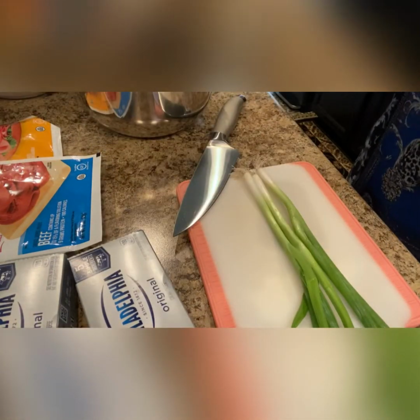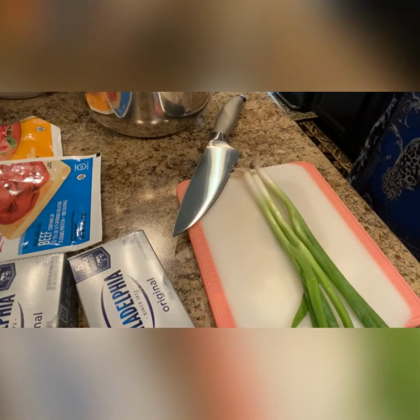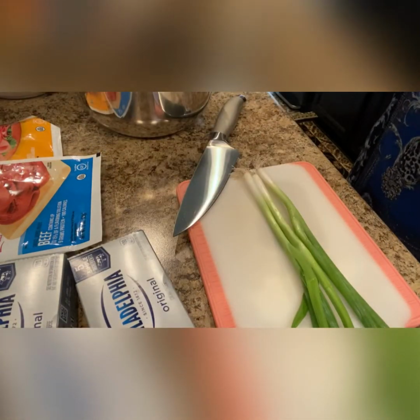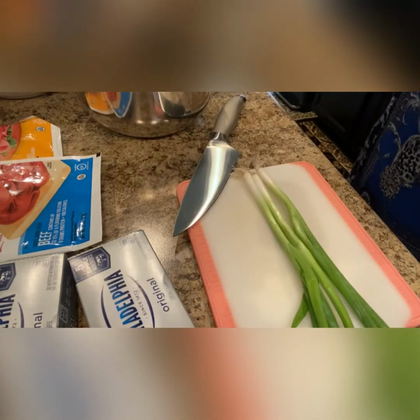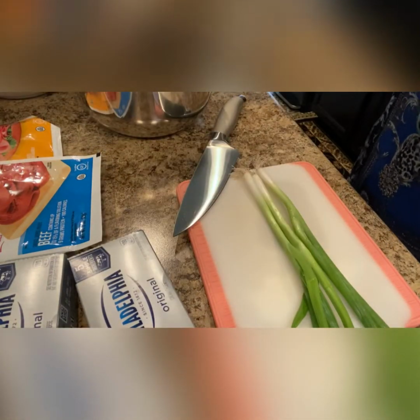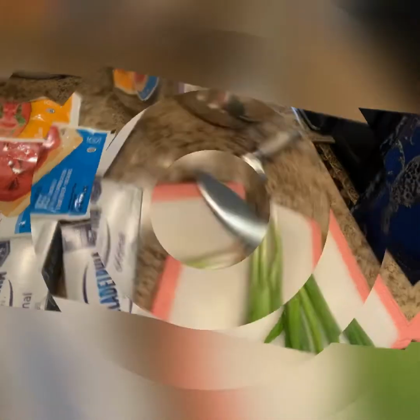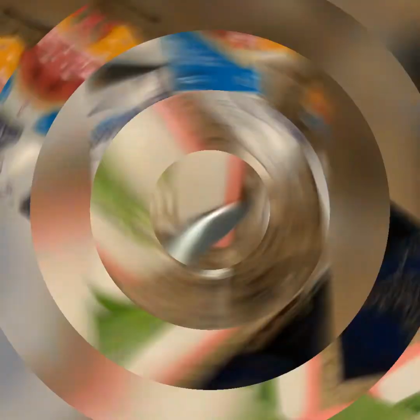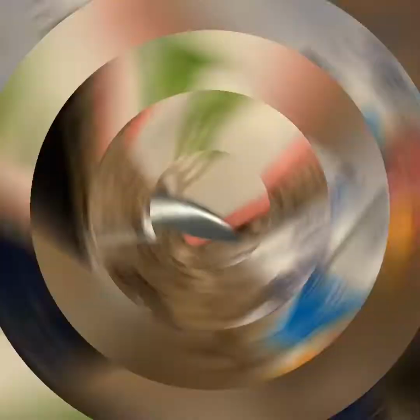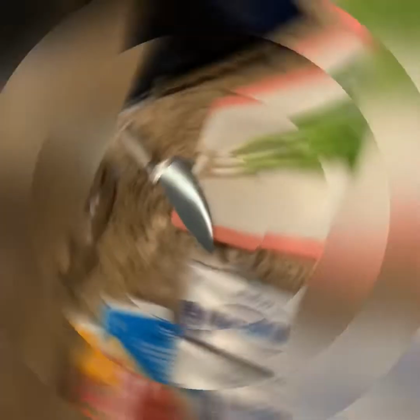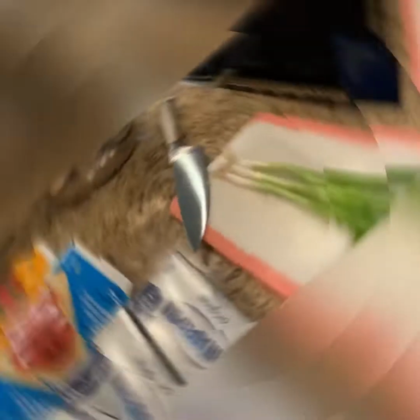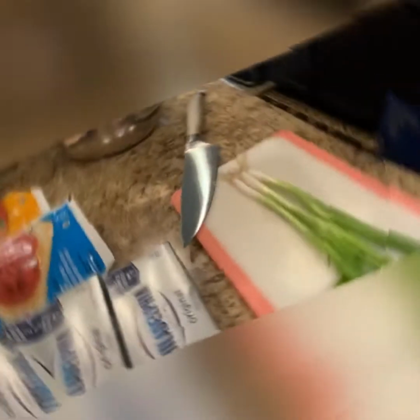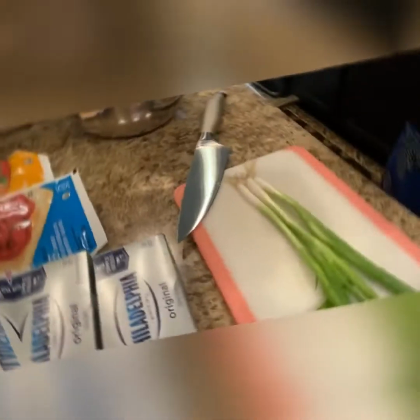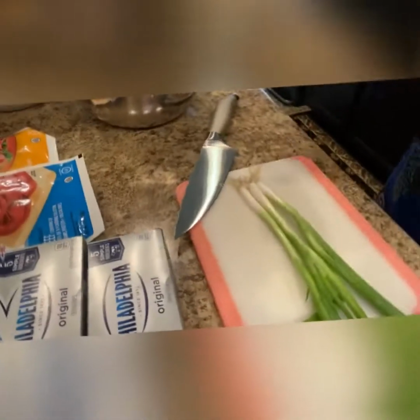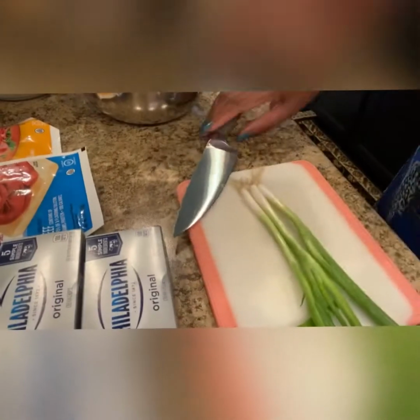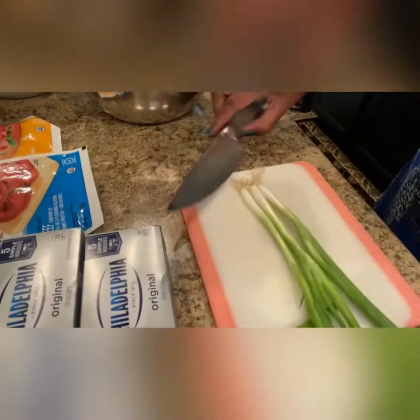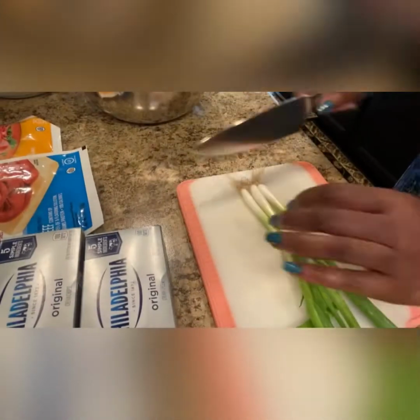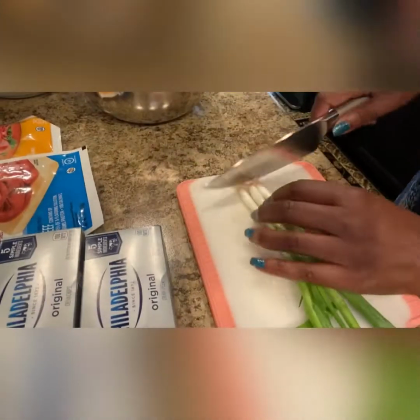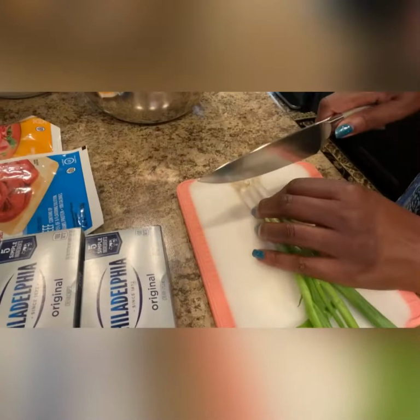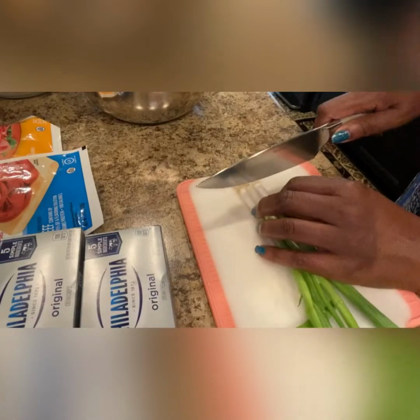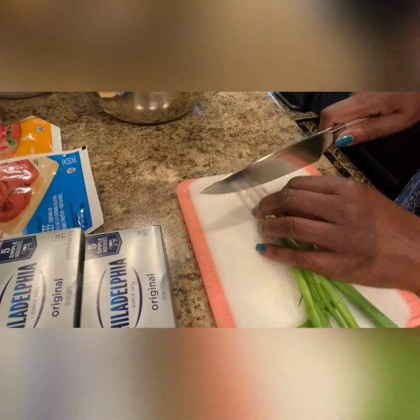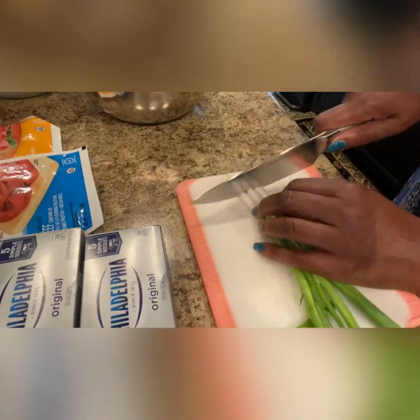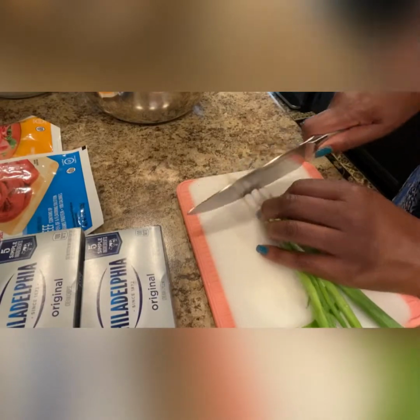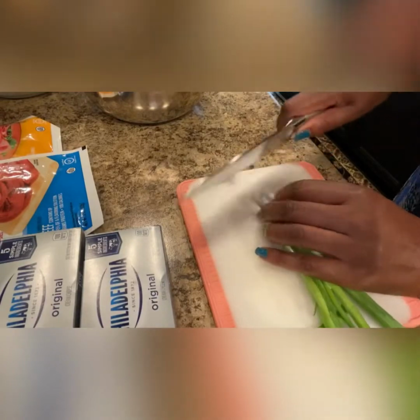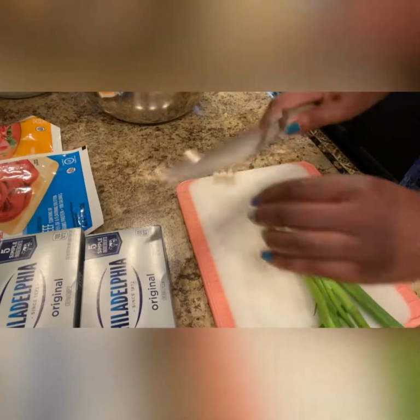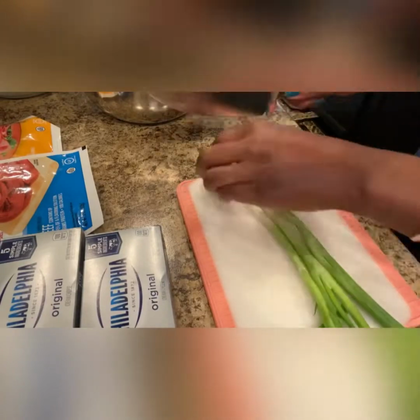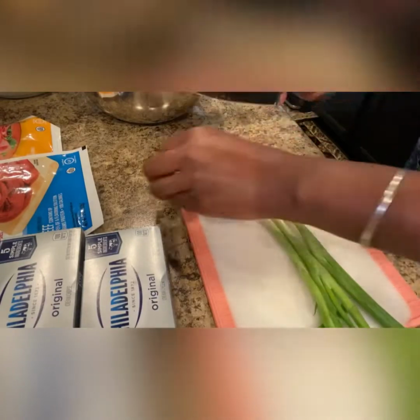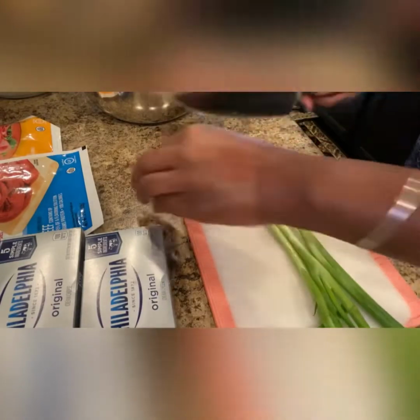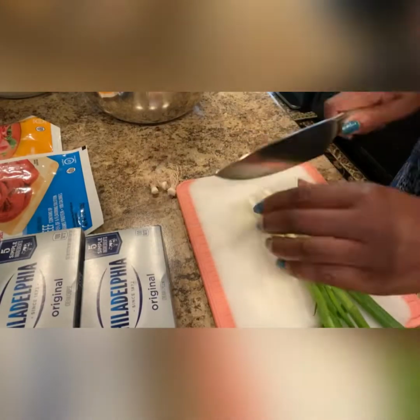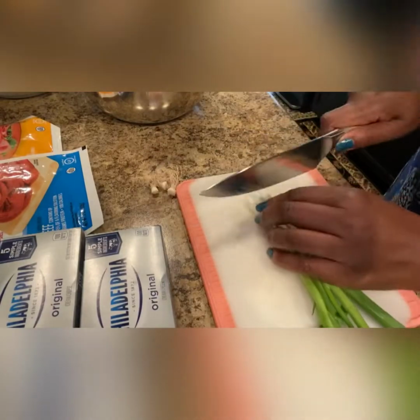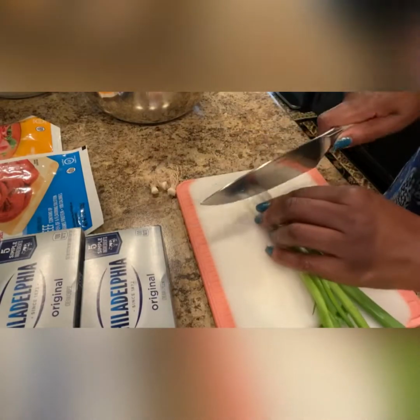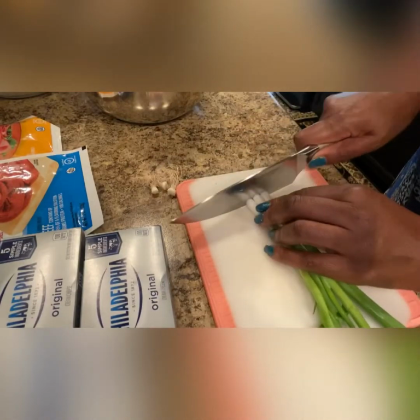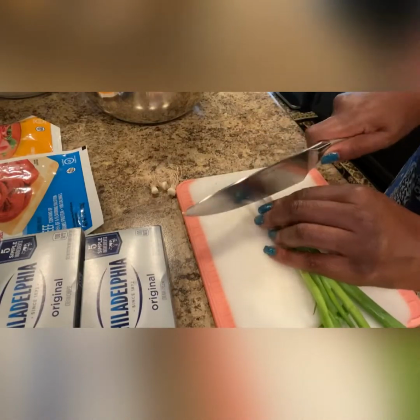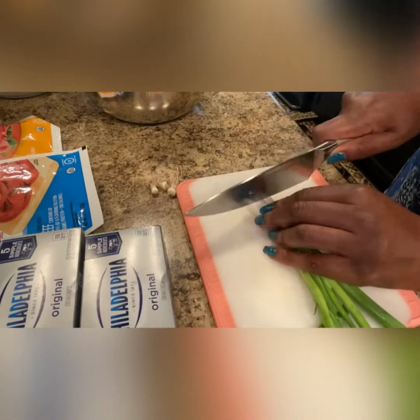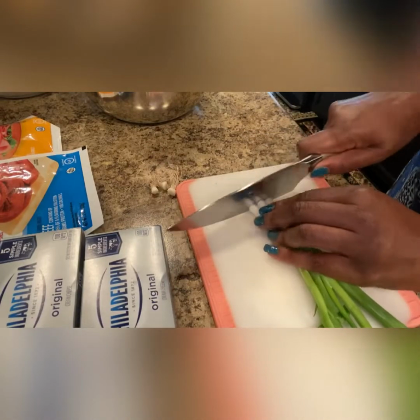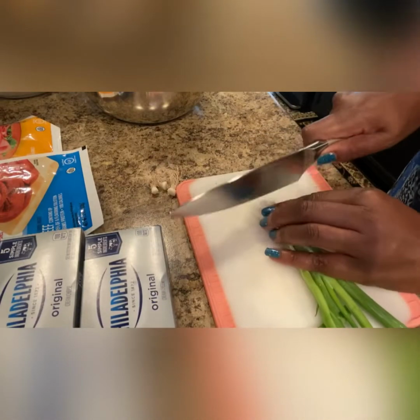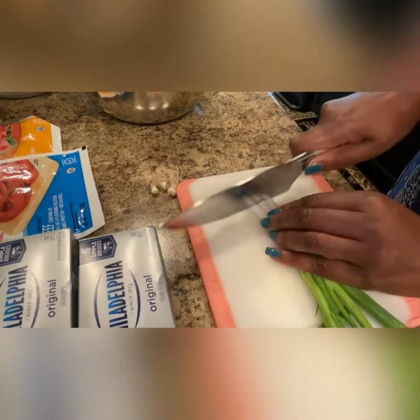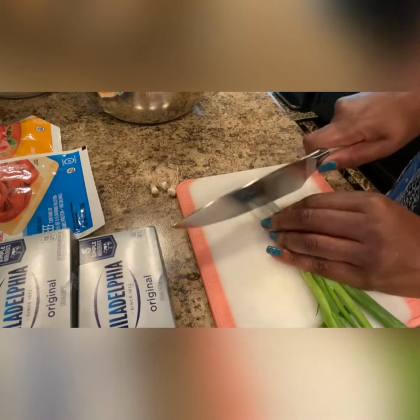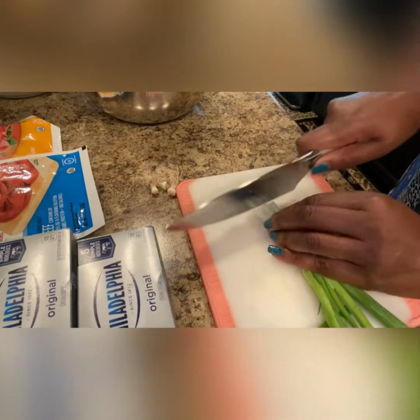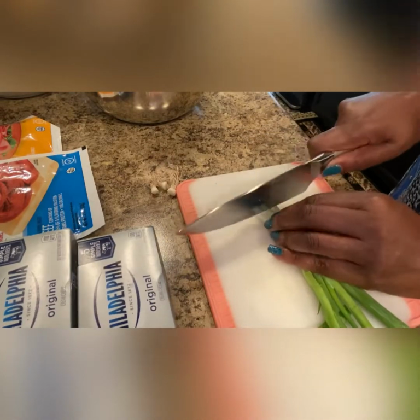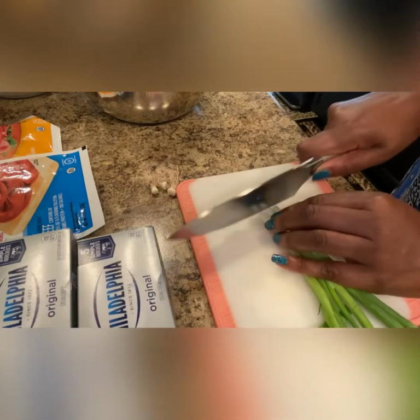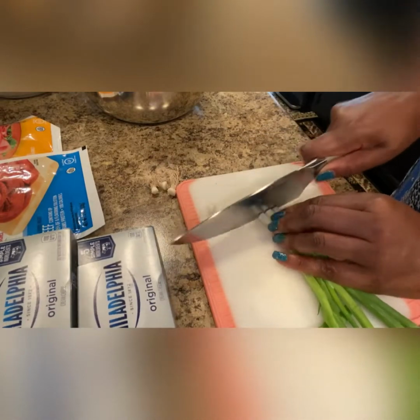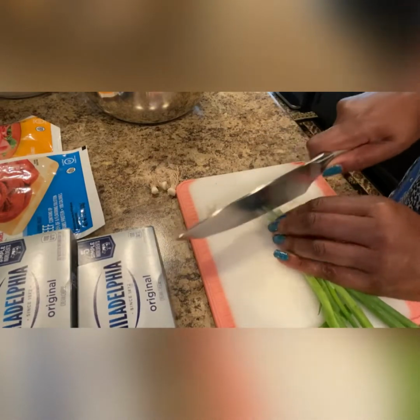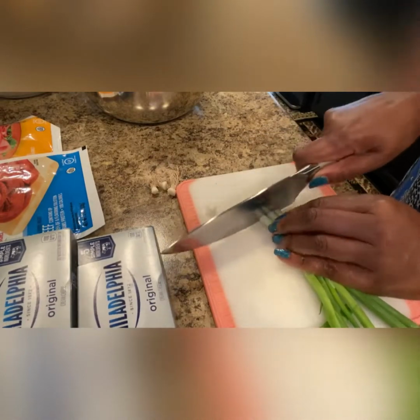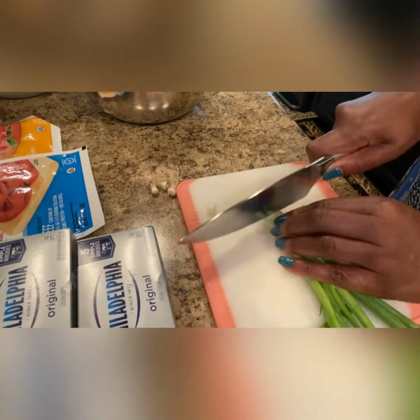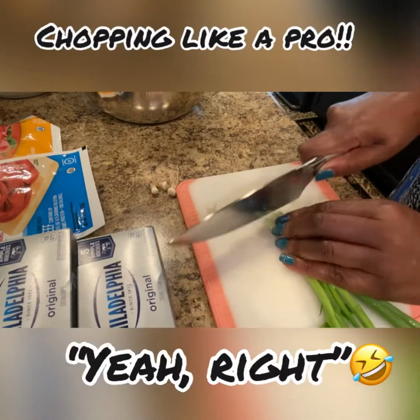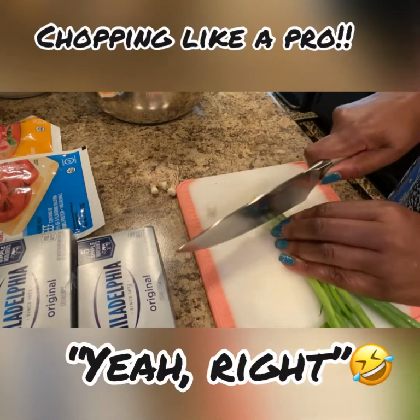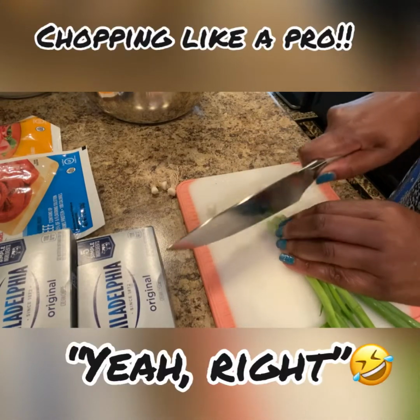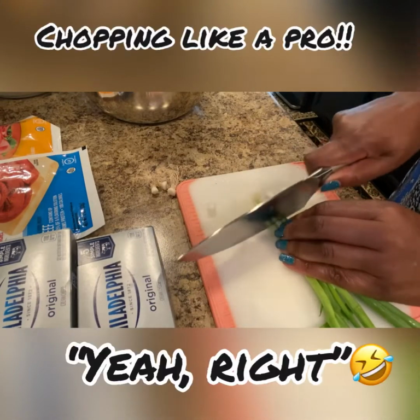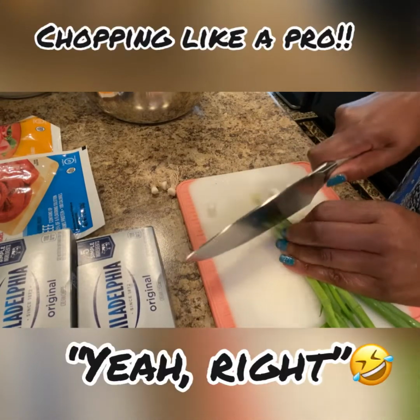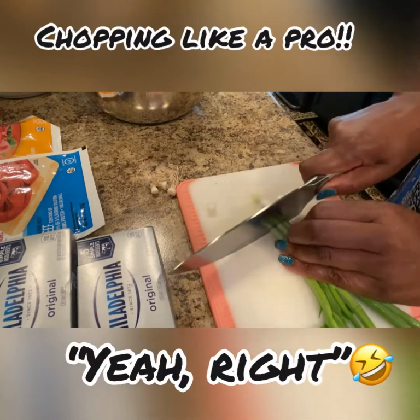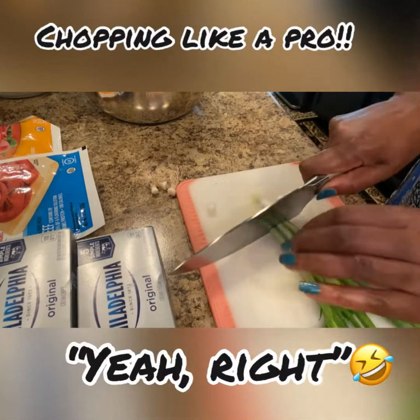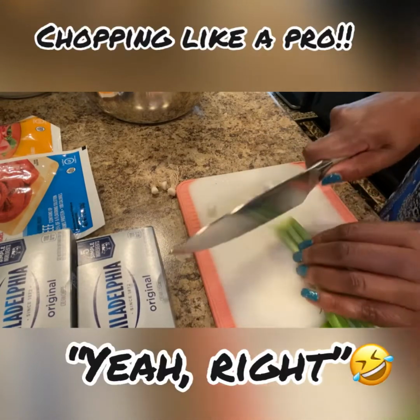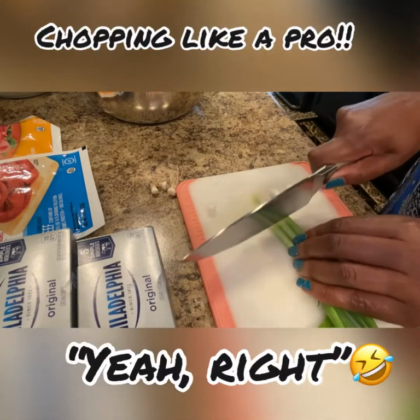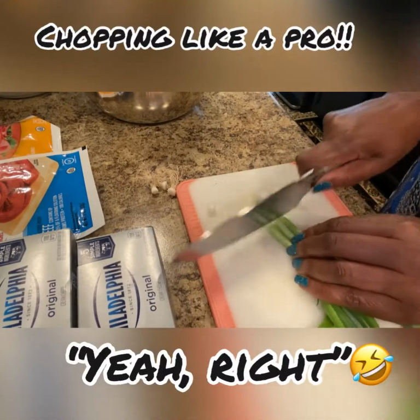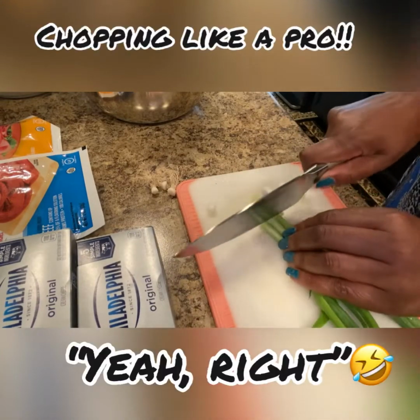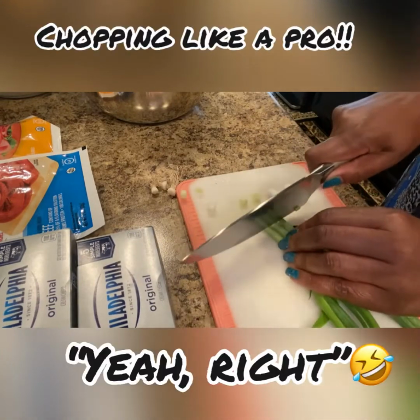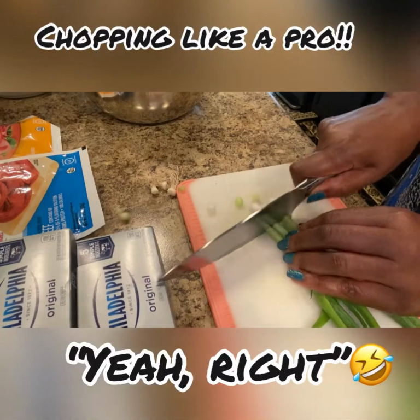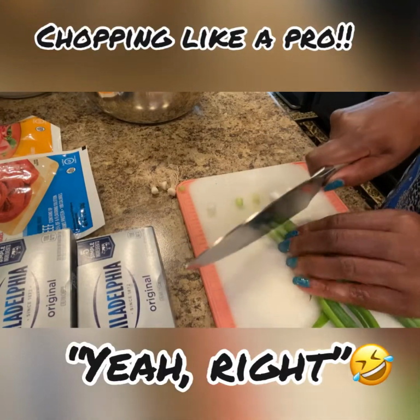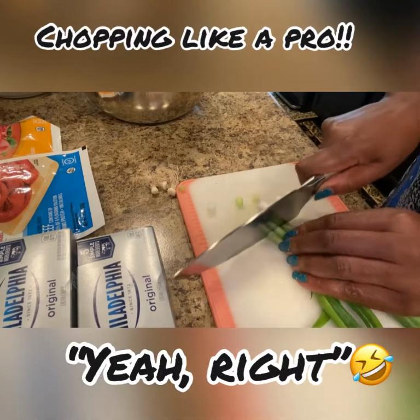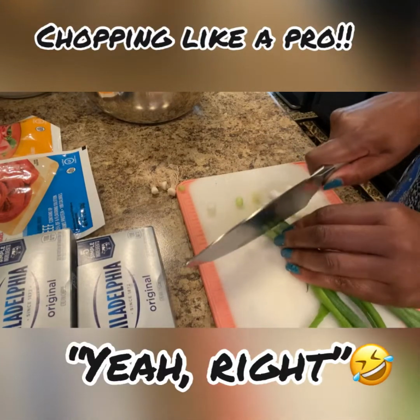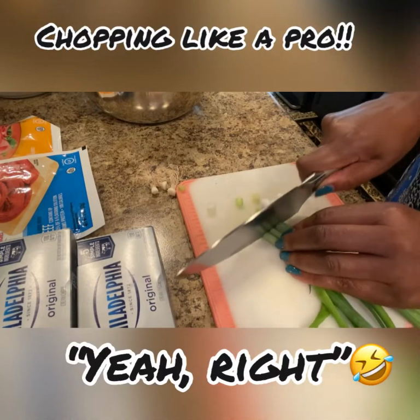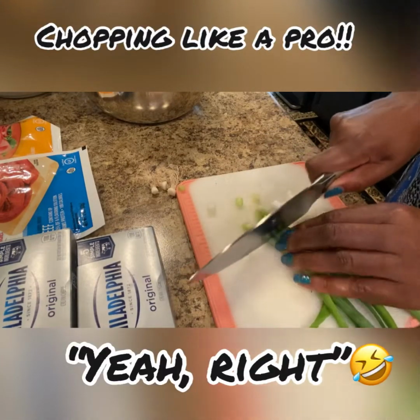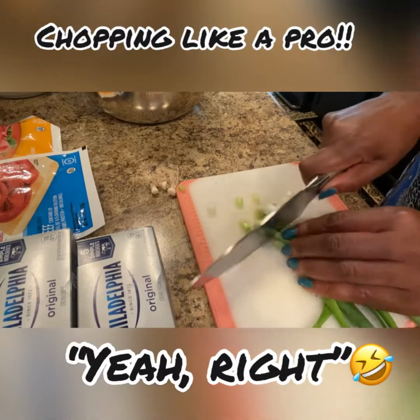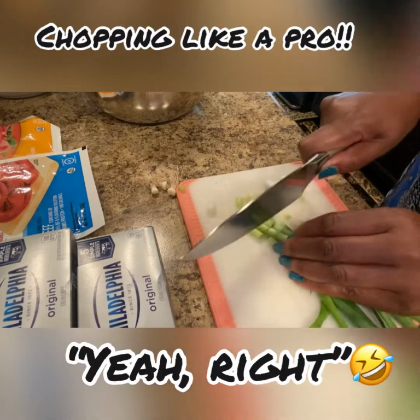It is now time to chop the onions. I don't claim to be a professional but I do enough to get by.